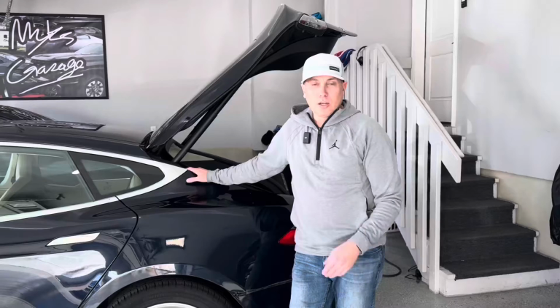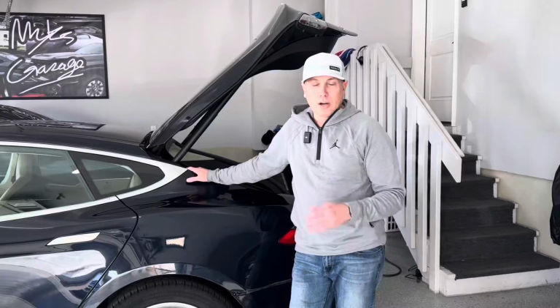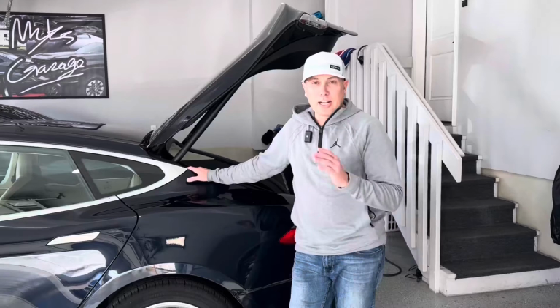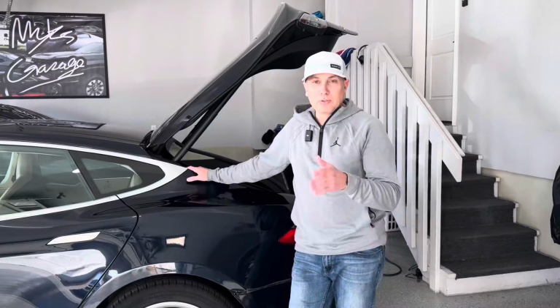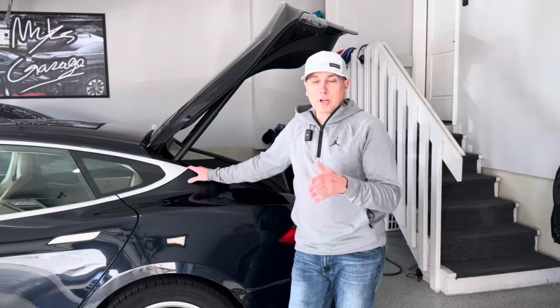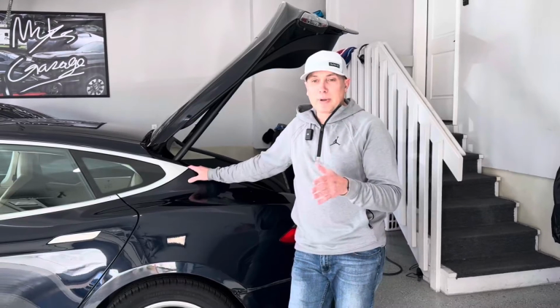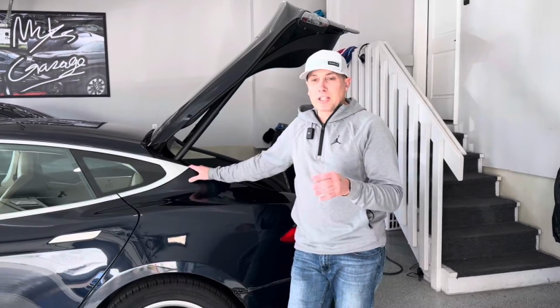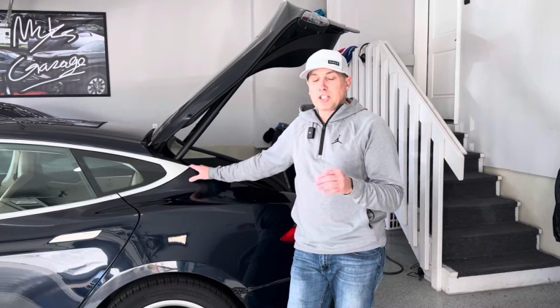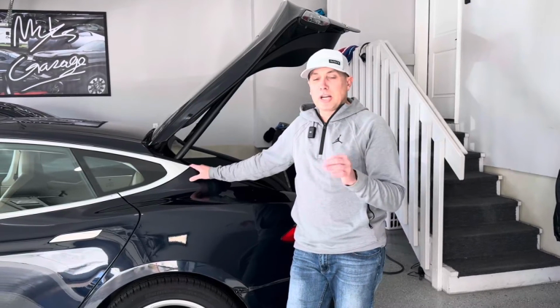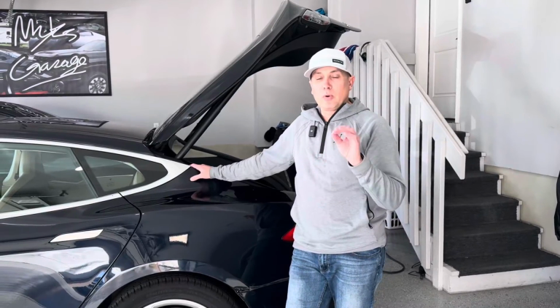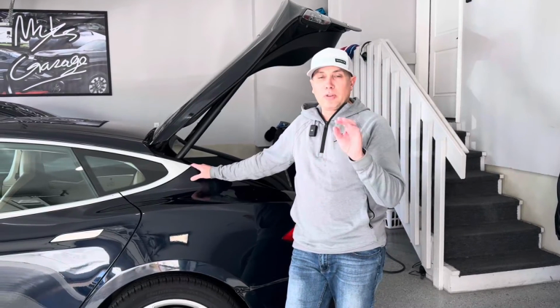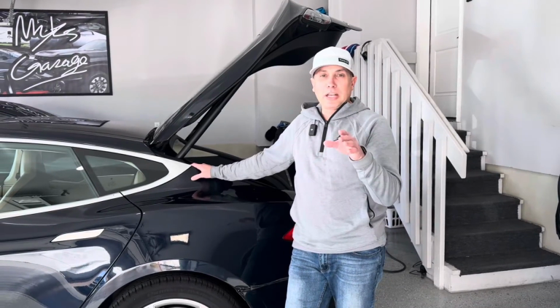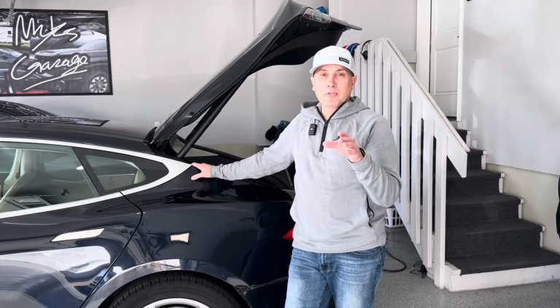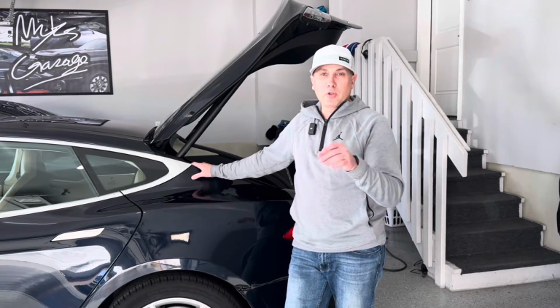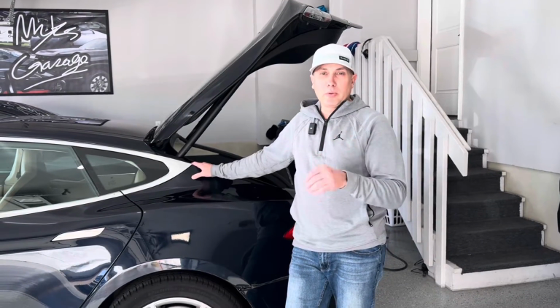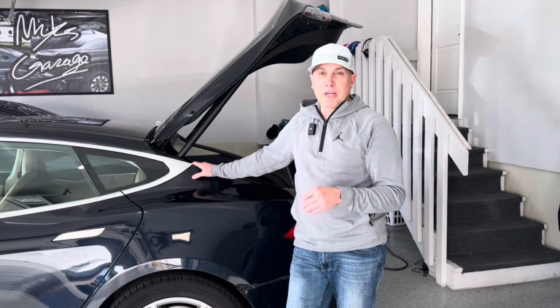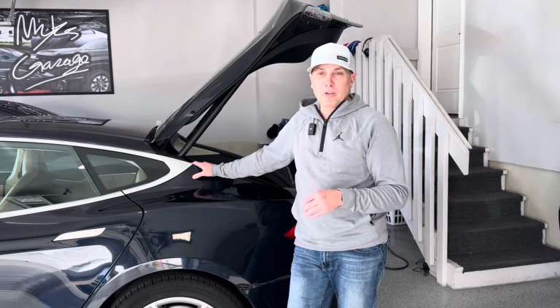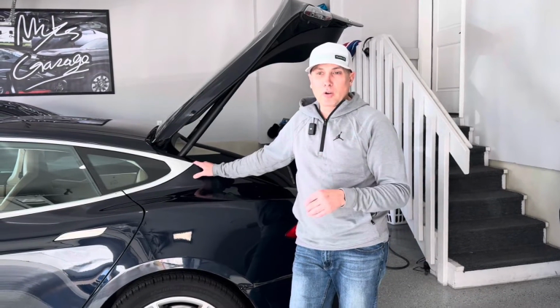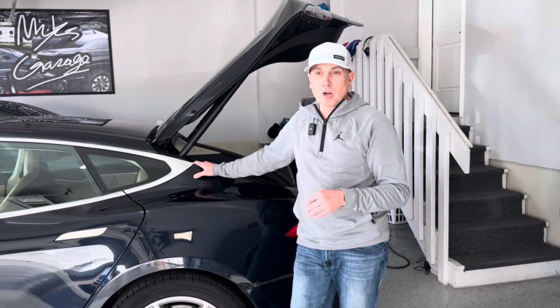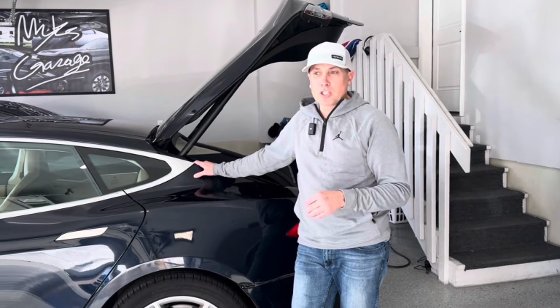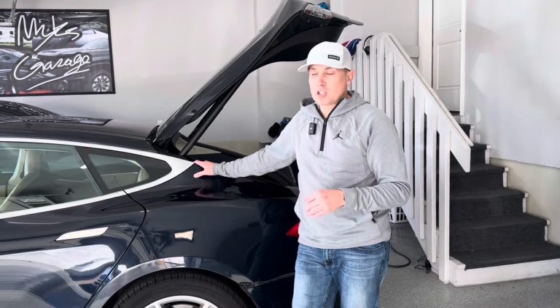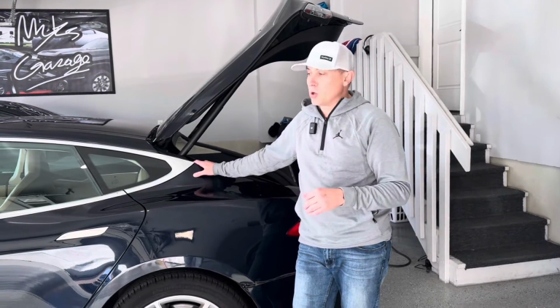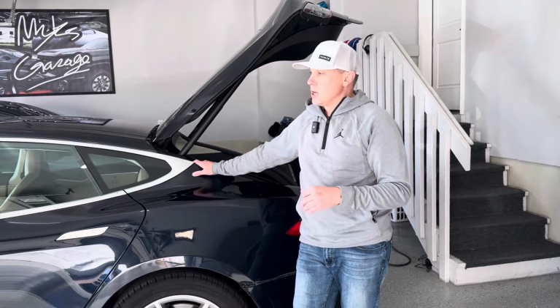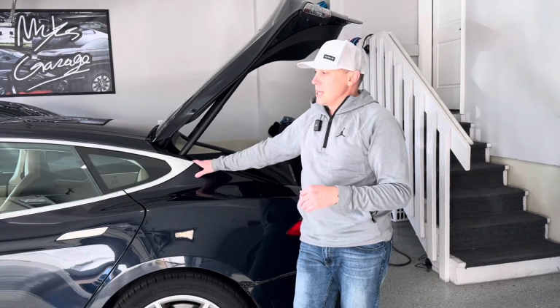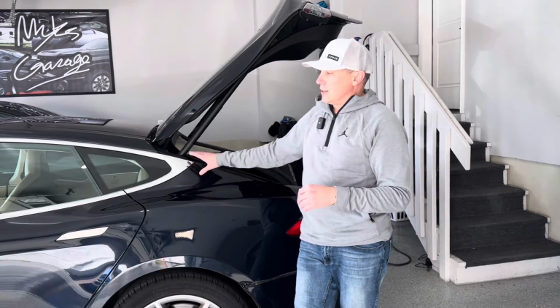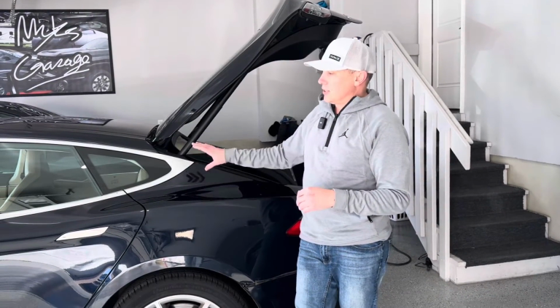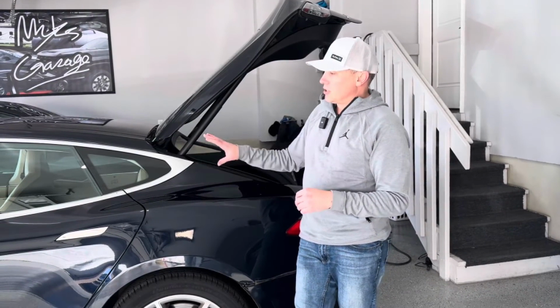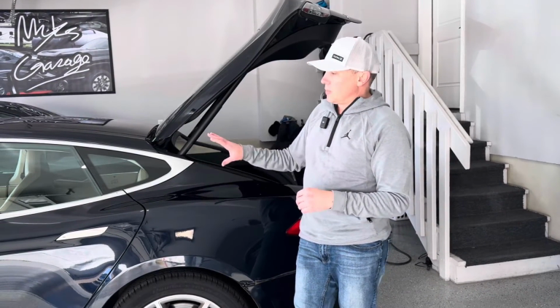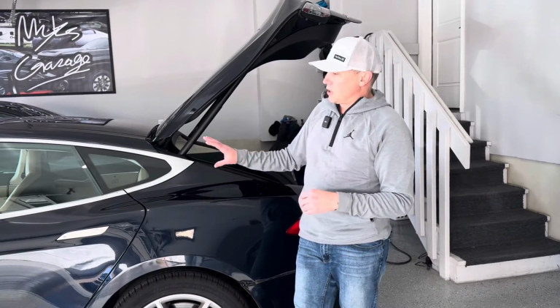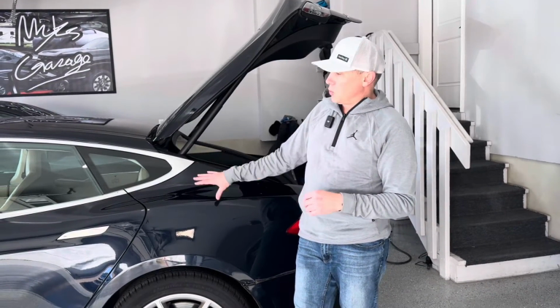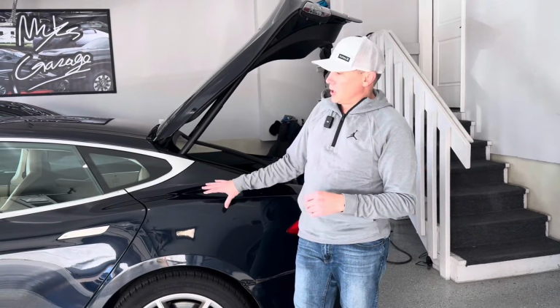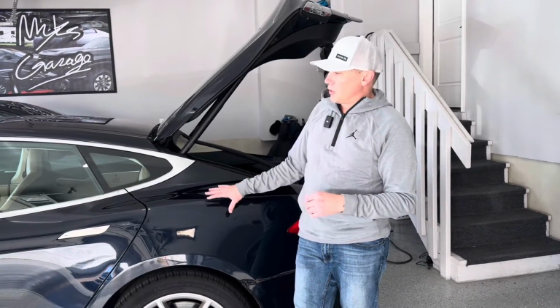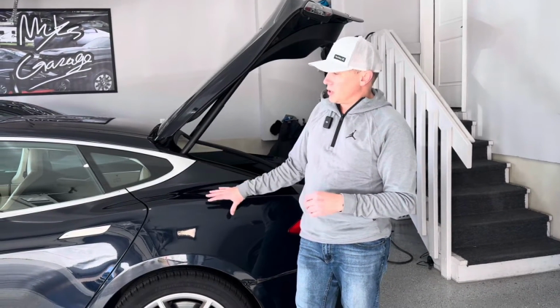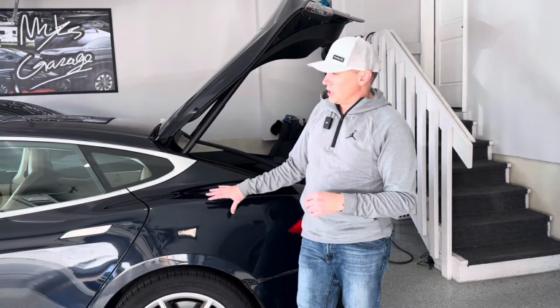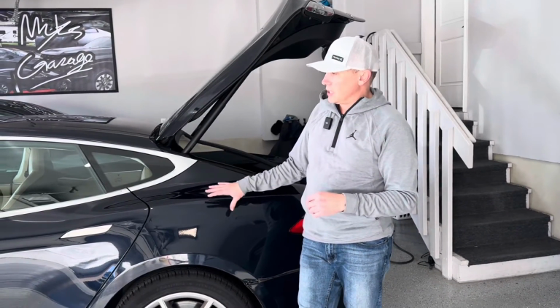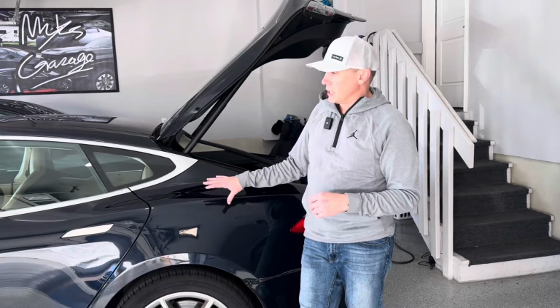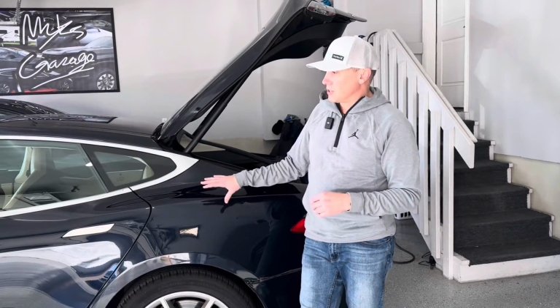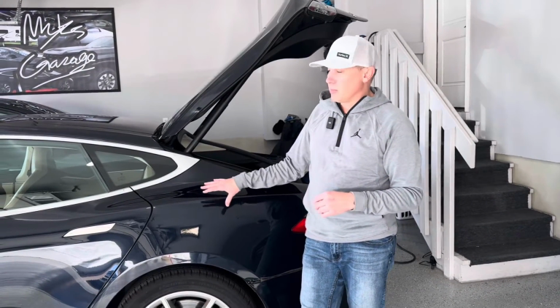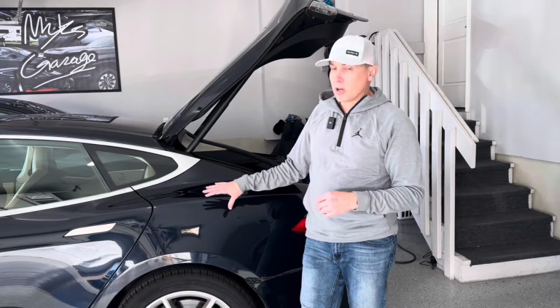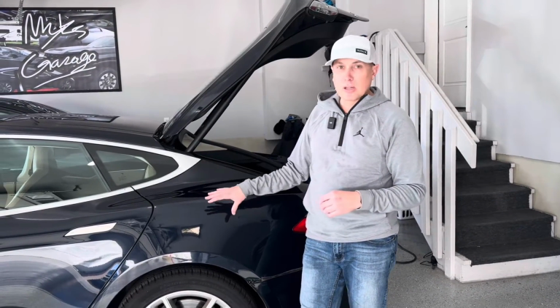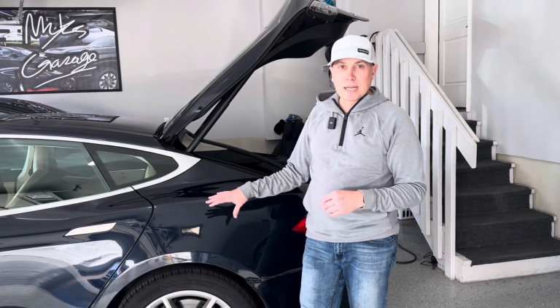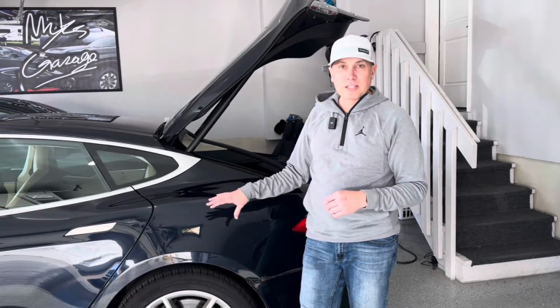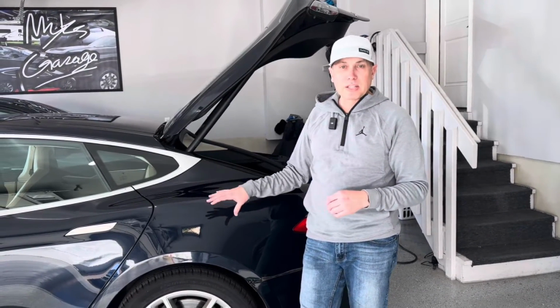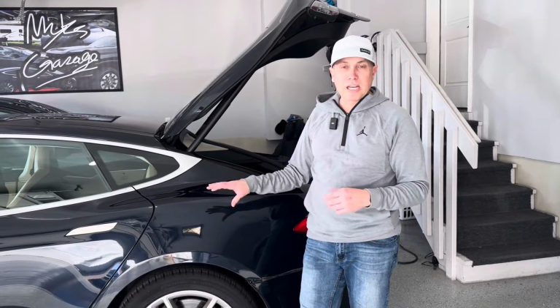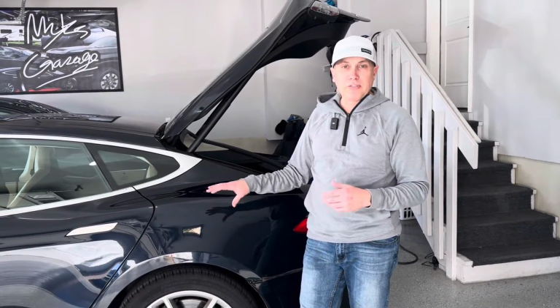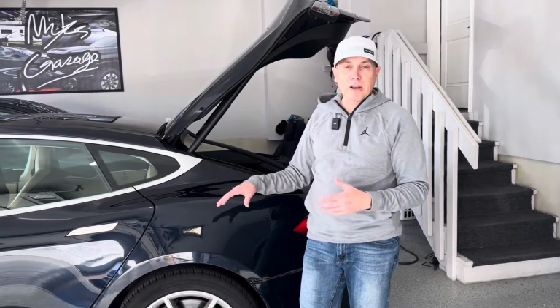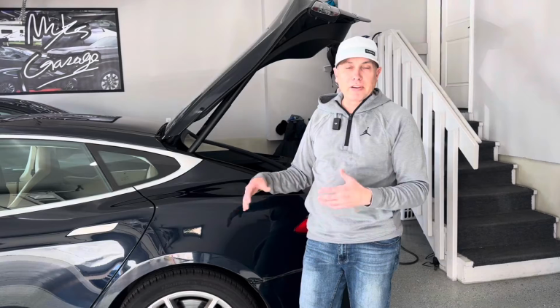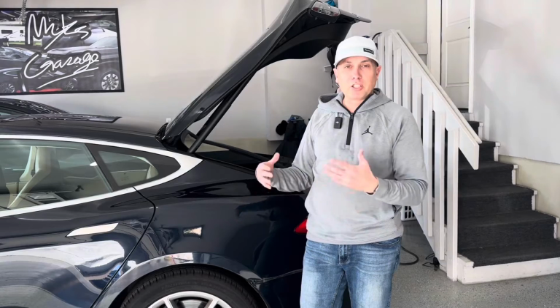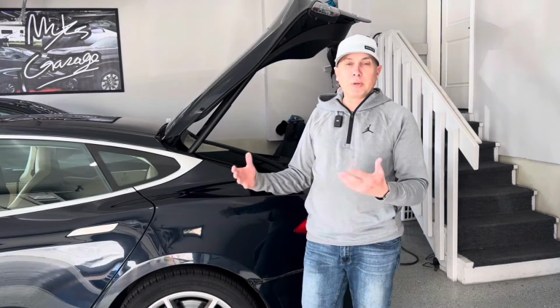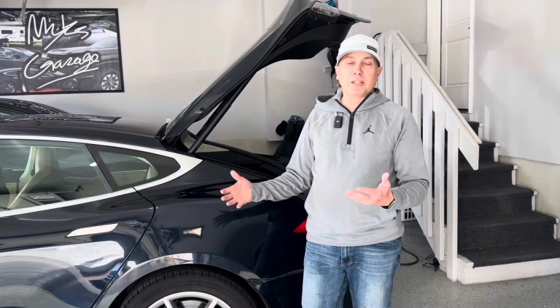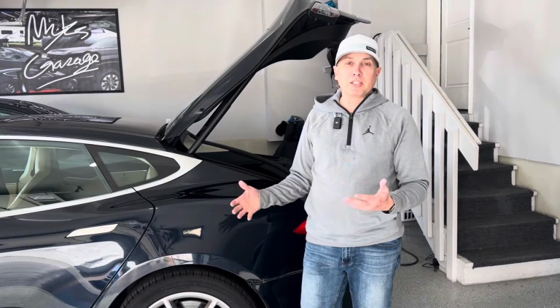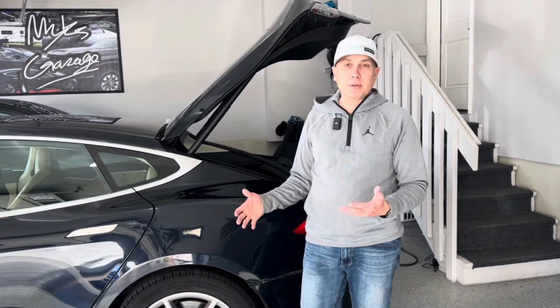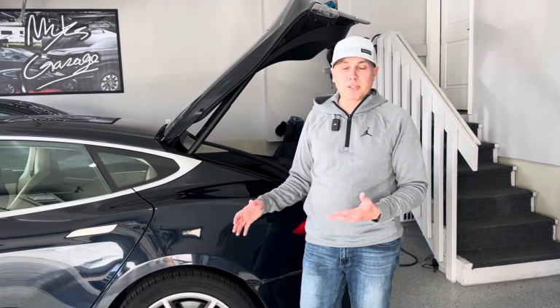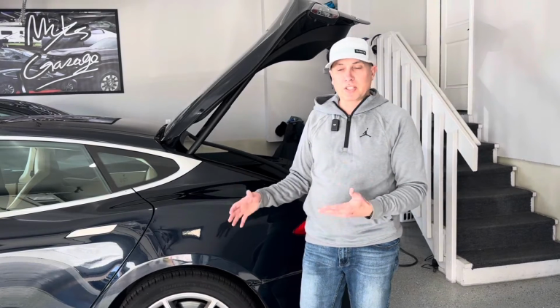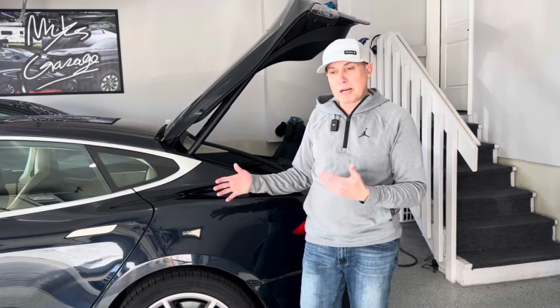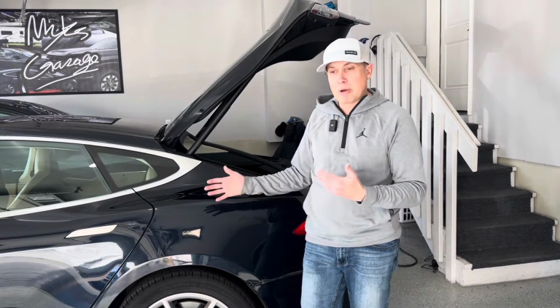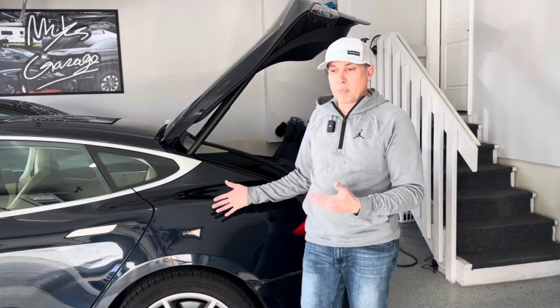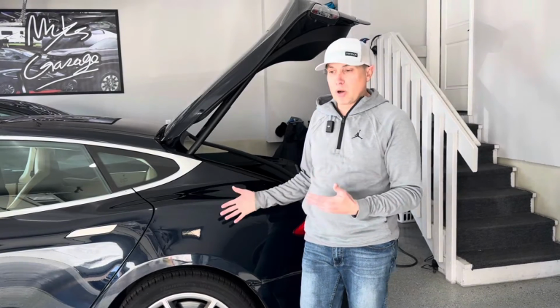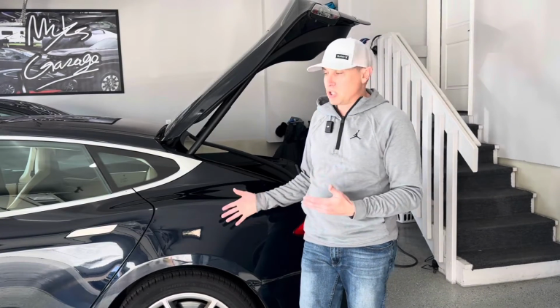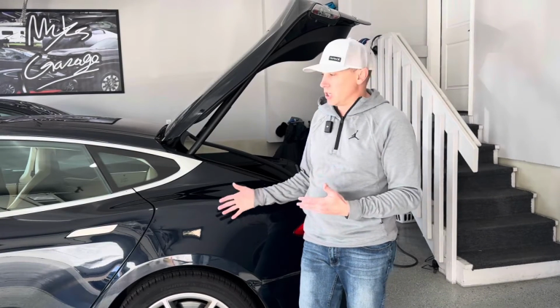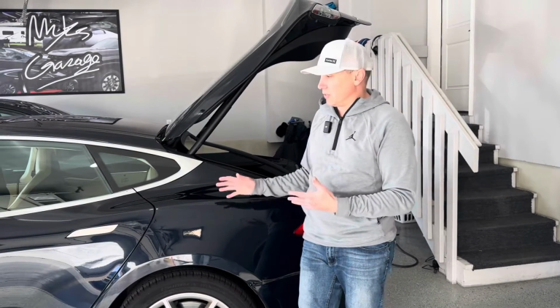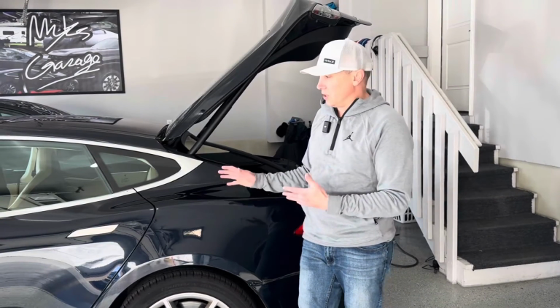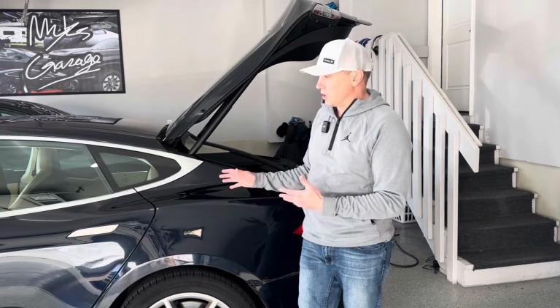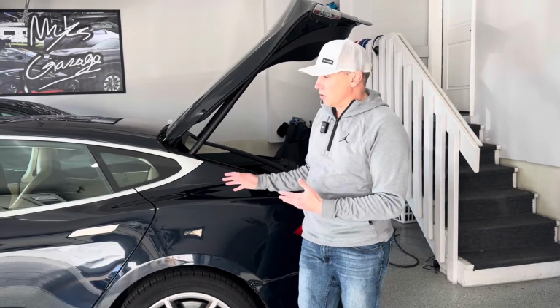All right guys, welcome back to the channel. Thanks for joining me here in the garage. So this is my 2013 Tesla Model S 85. I just picked this up. This is kind of my project vehicle.